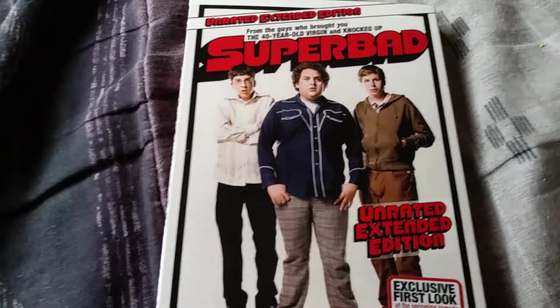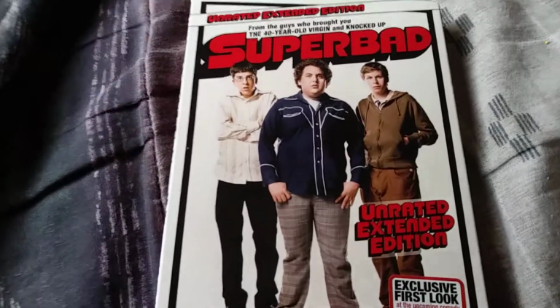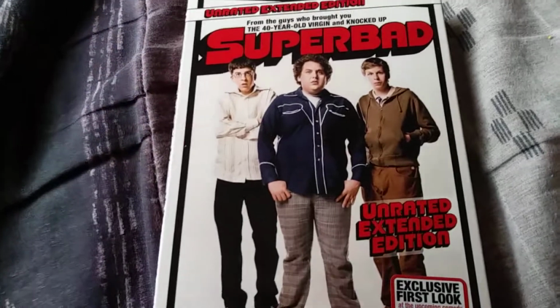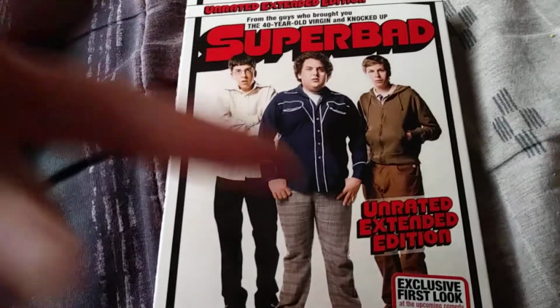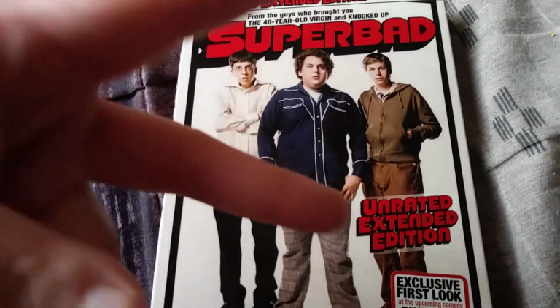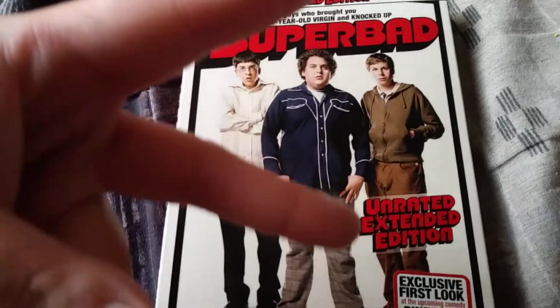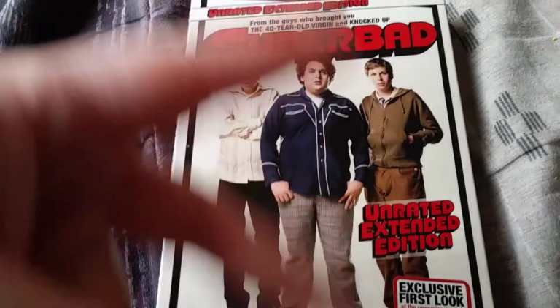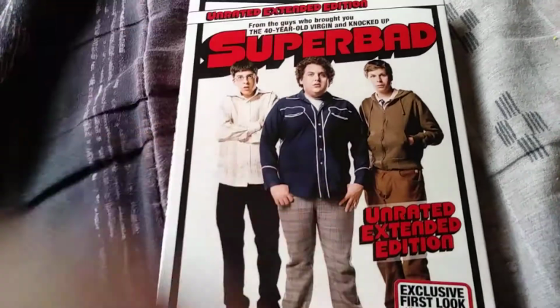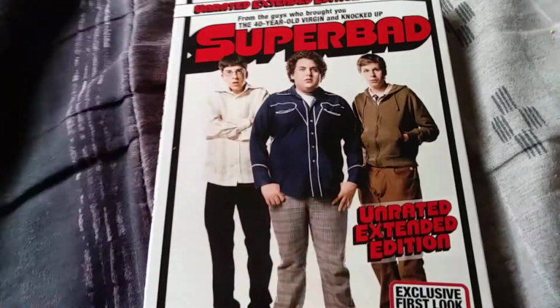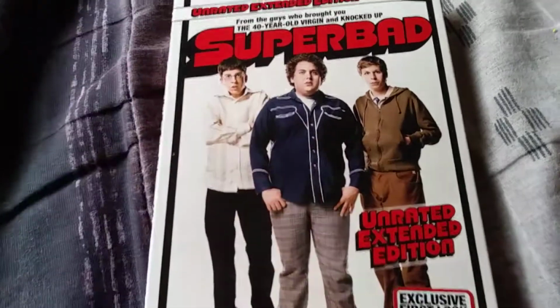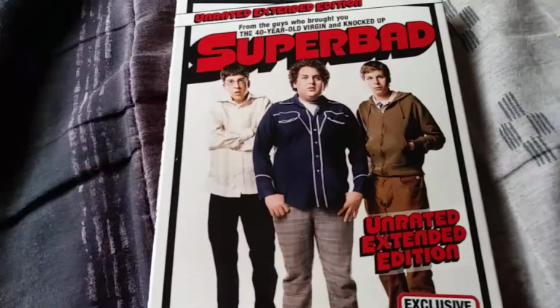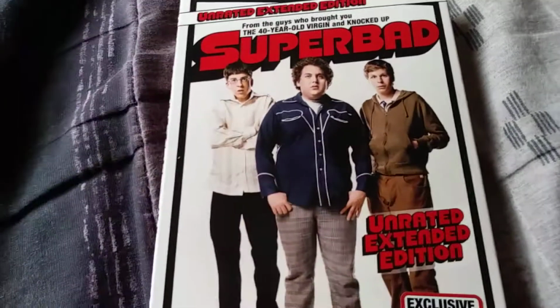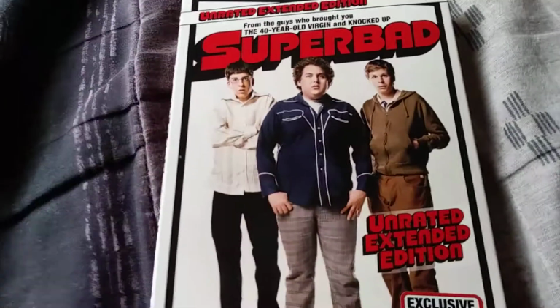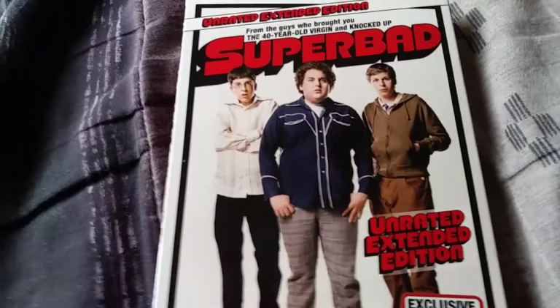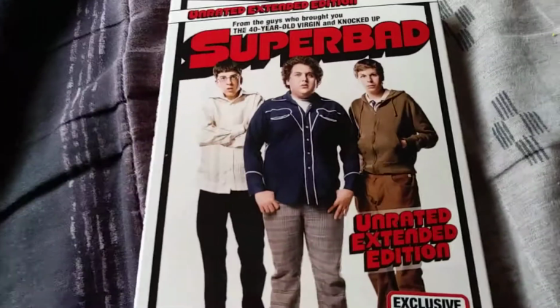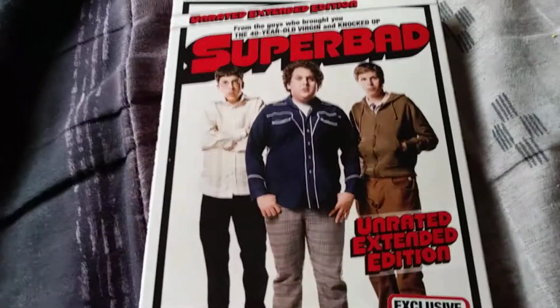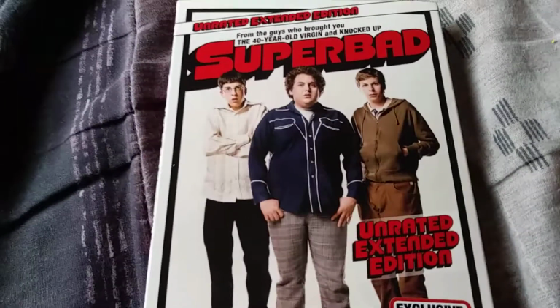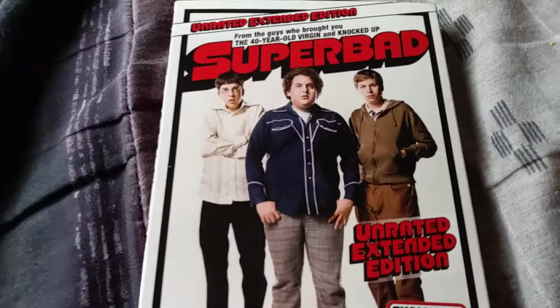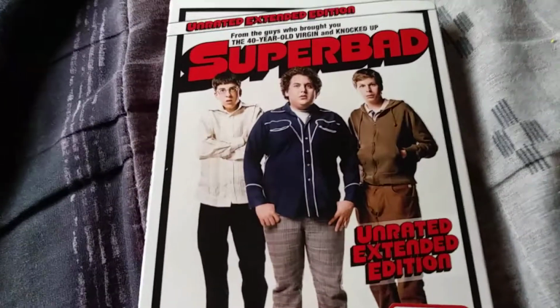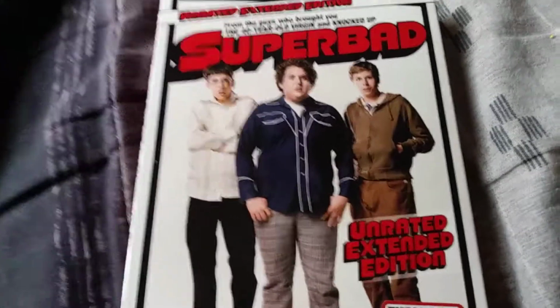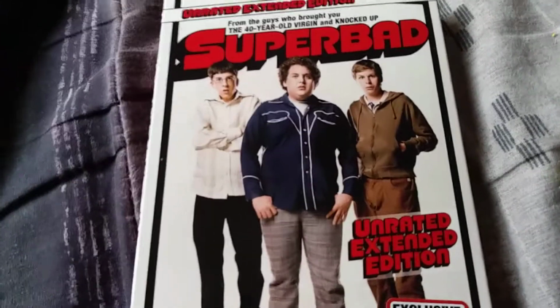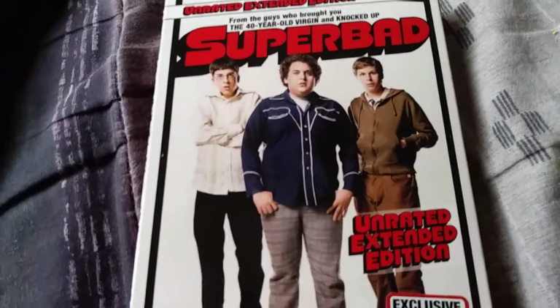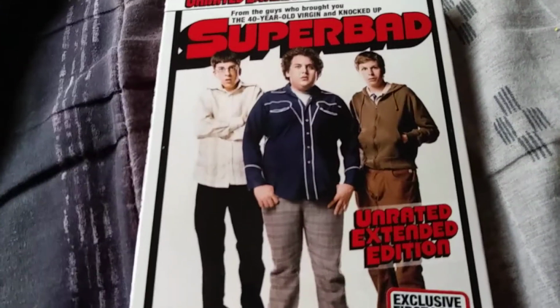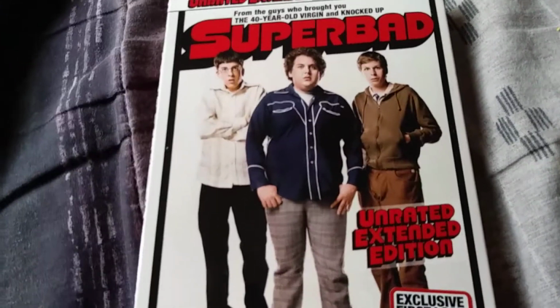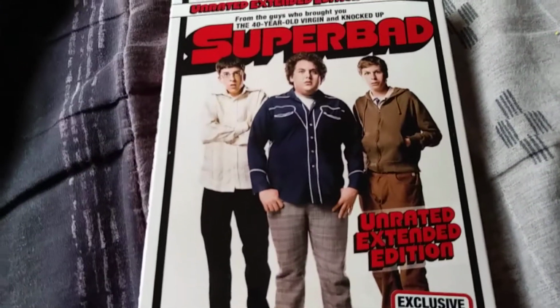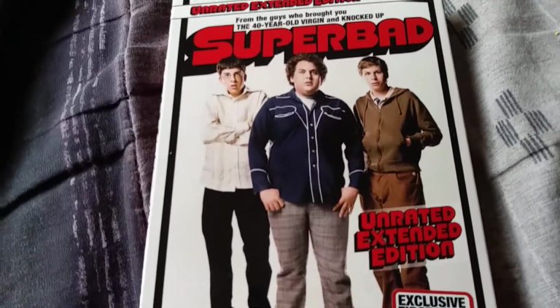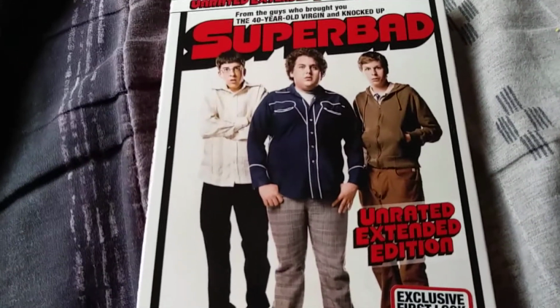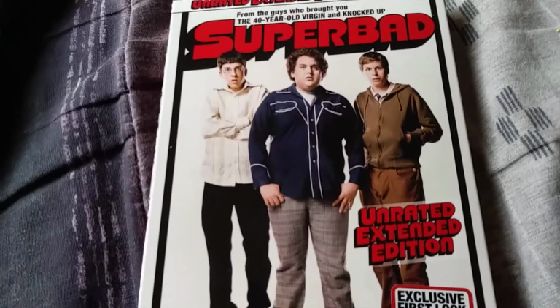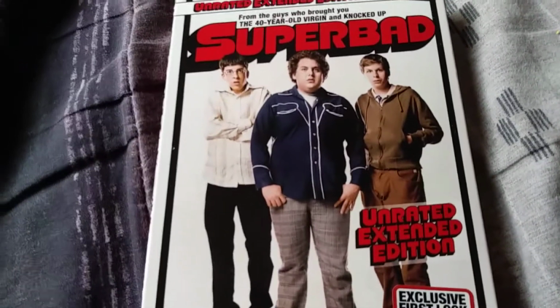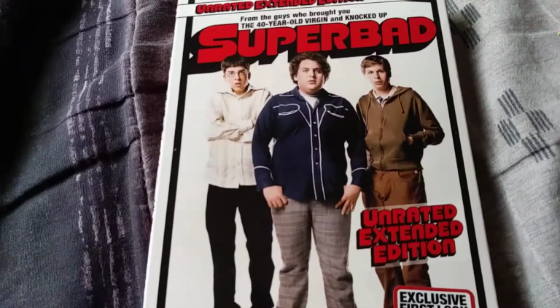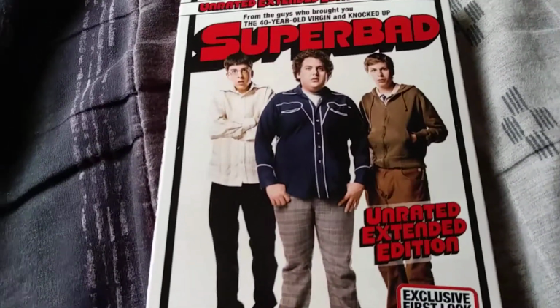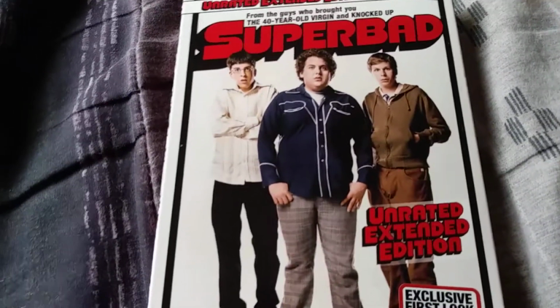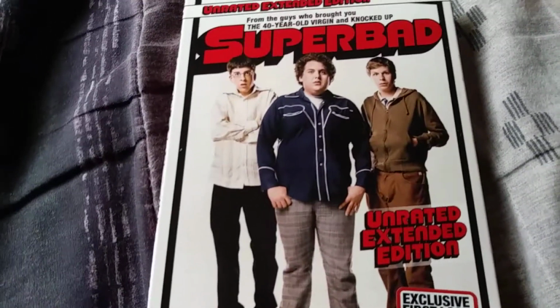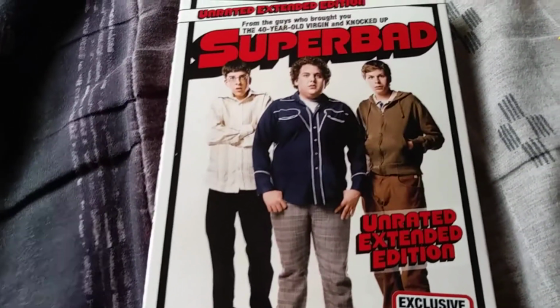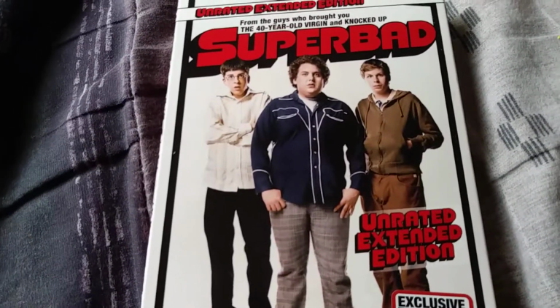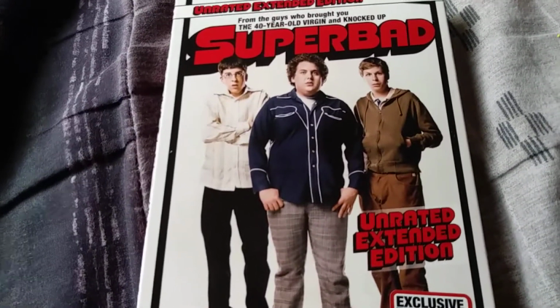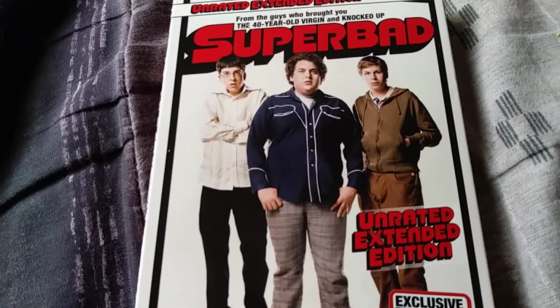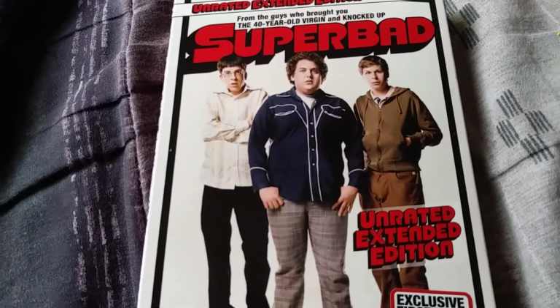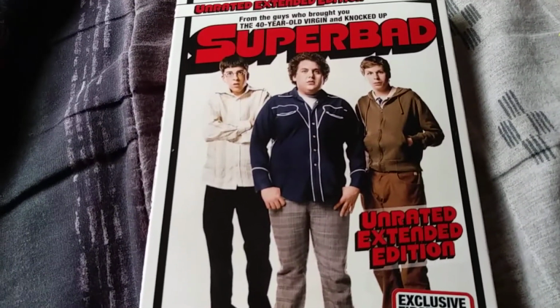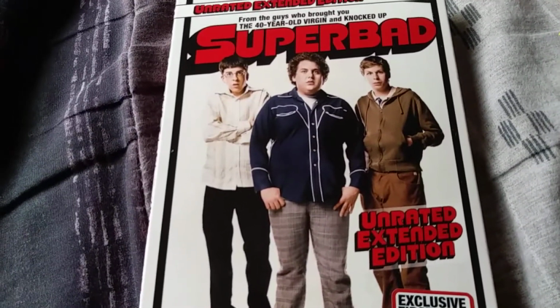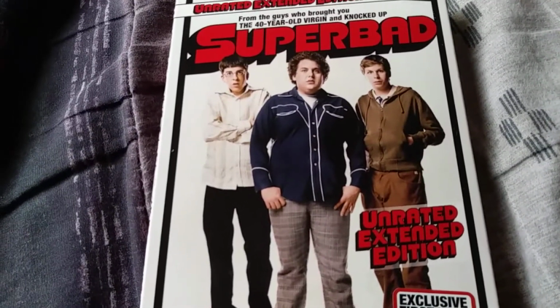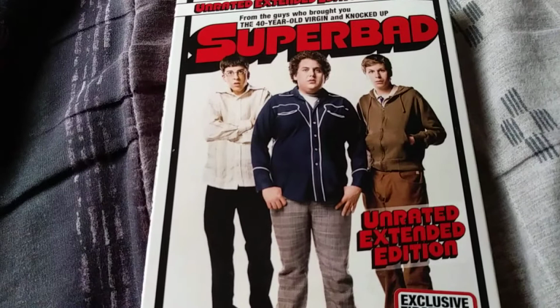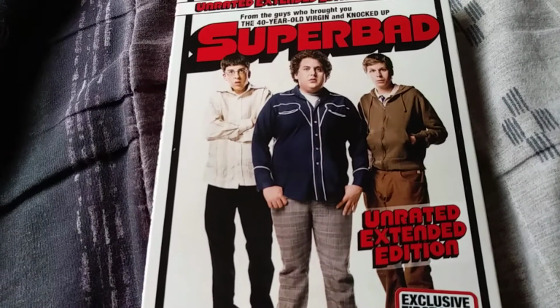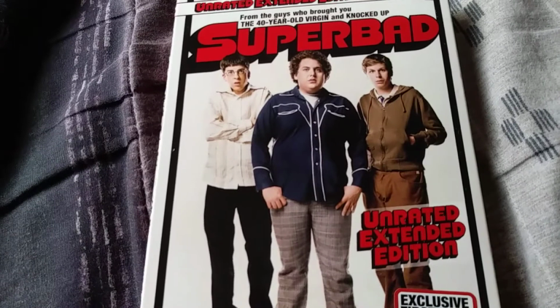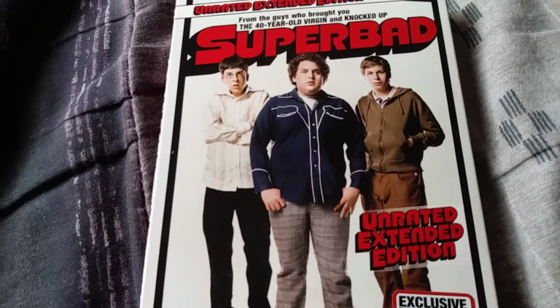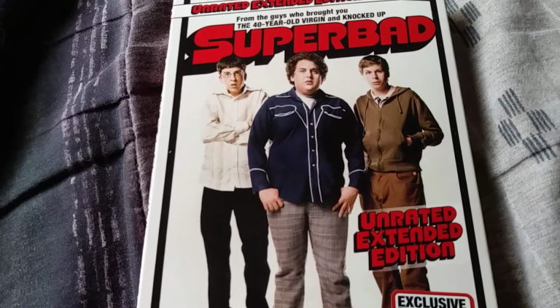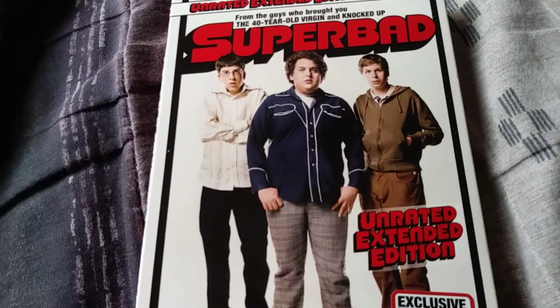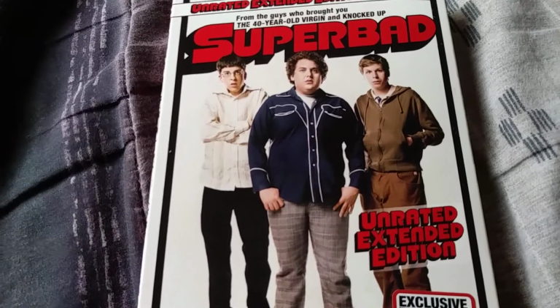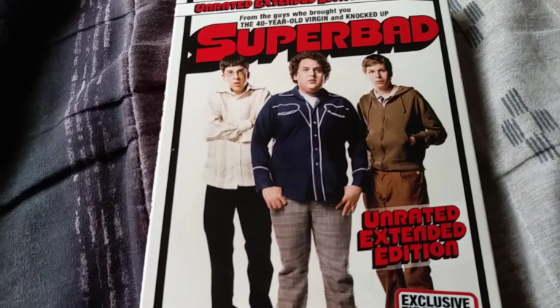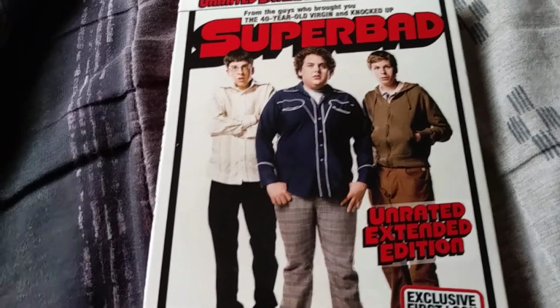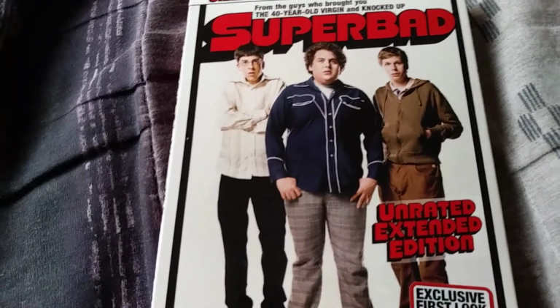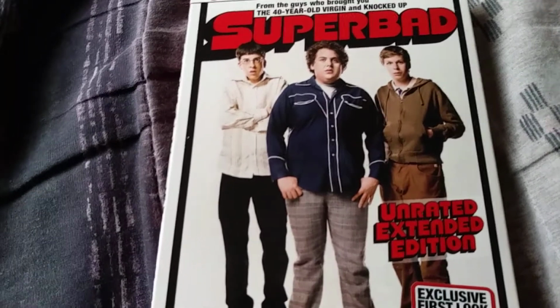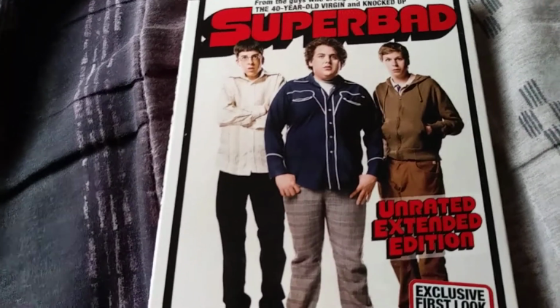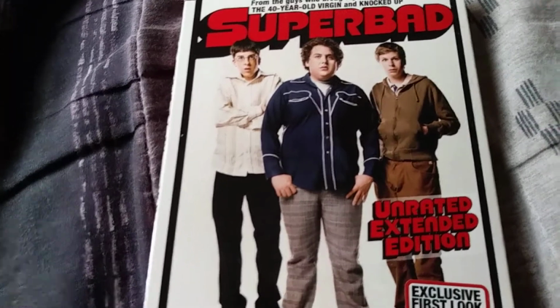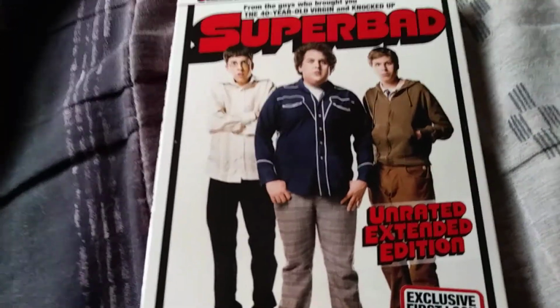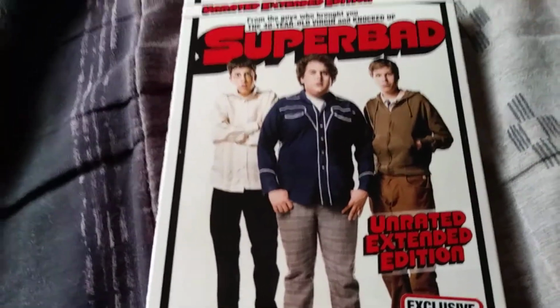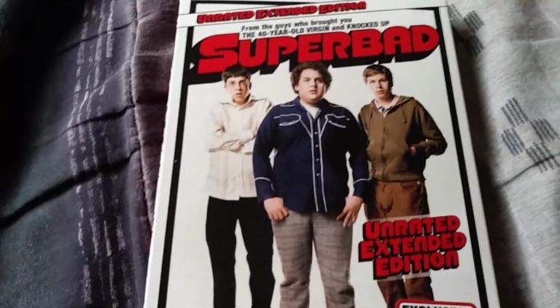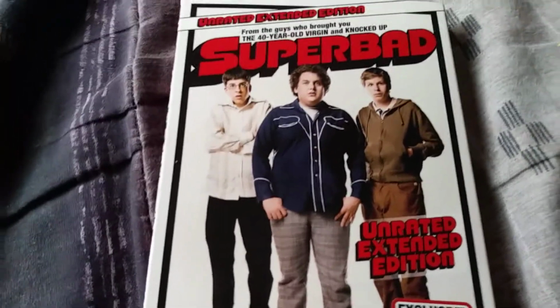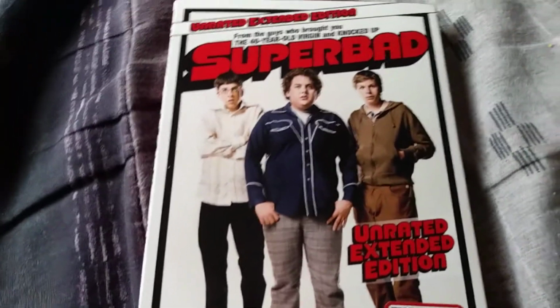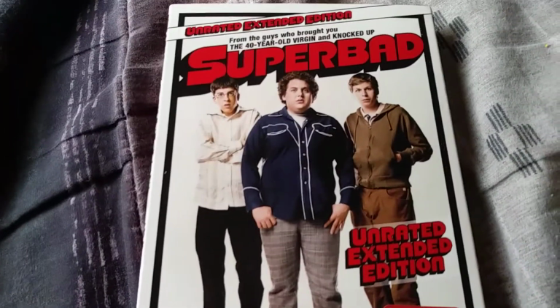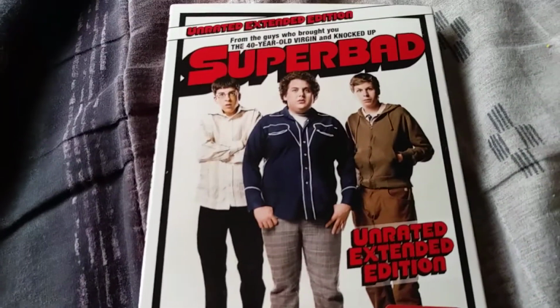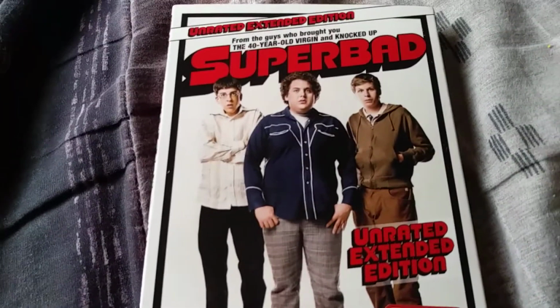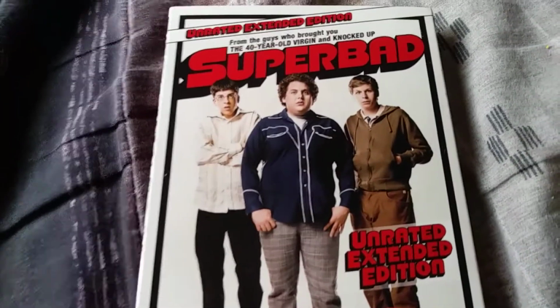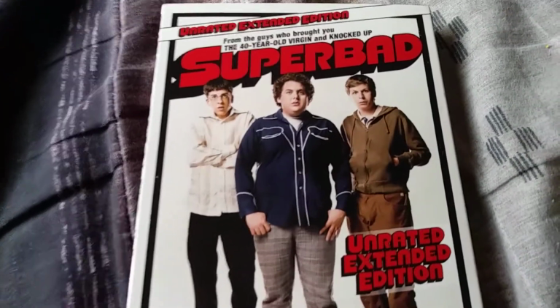Hey guys, it's Fitkit. Today's unboxing is going to be super bad, so let's get into it.